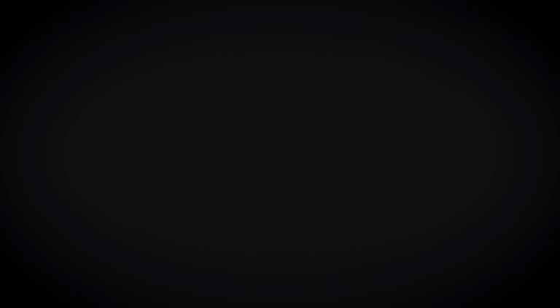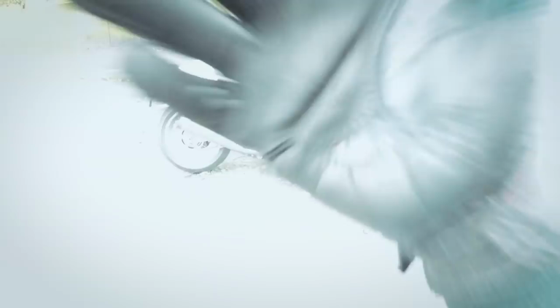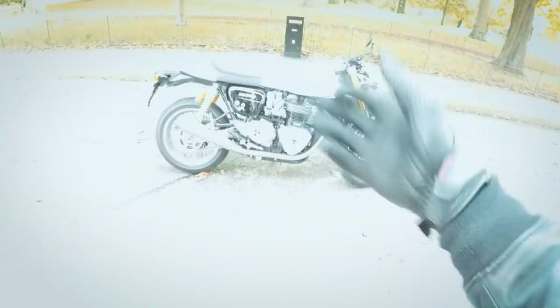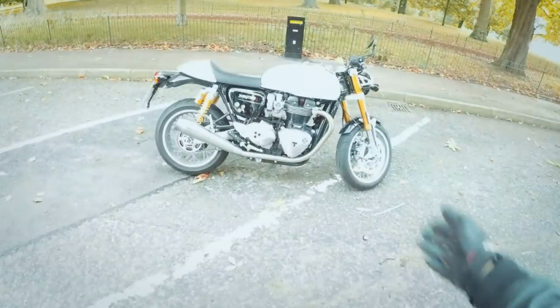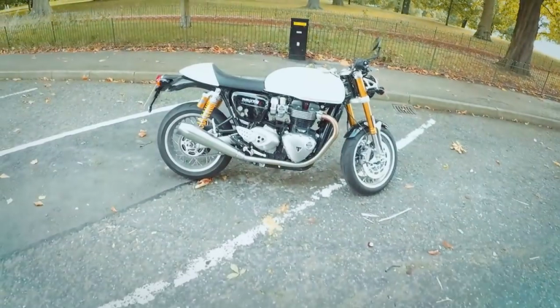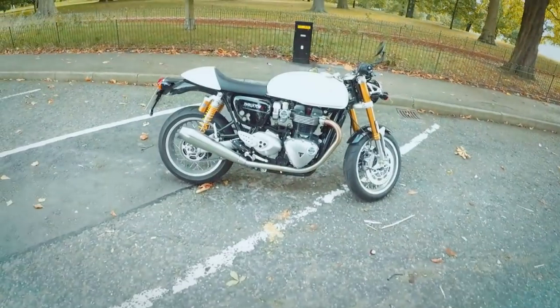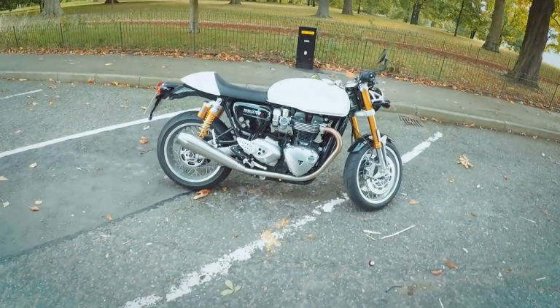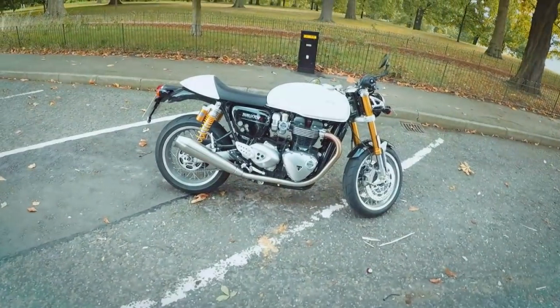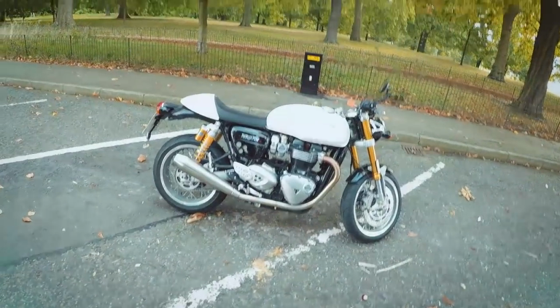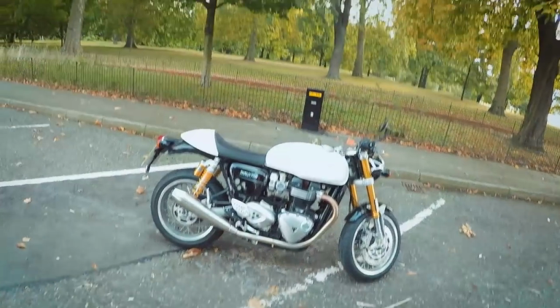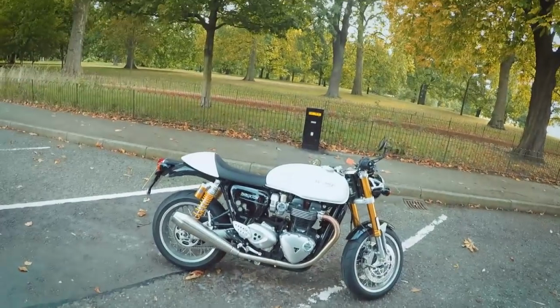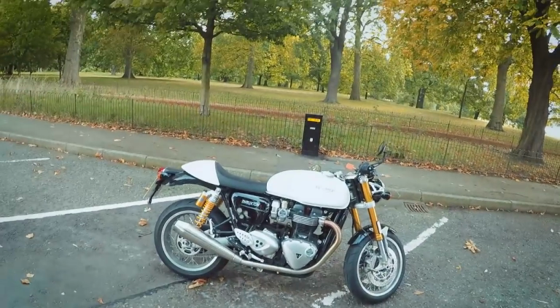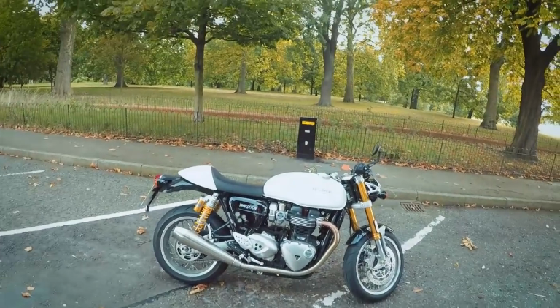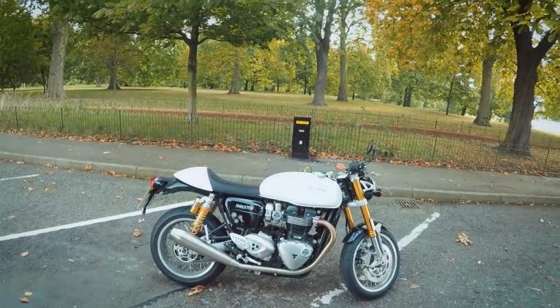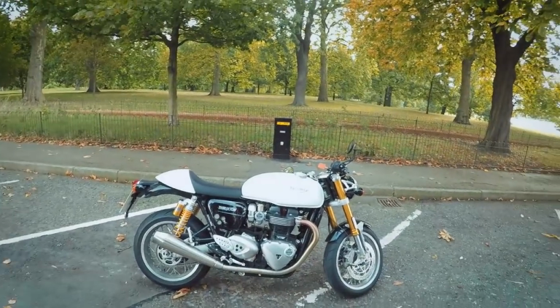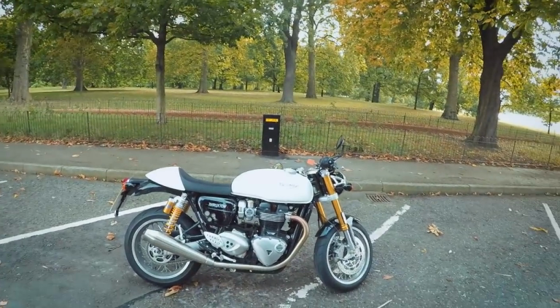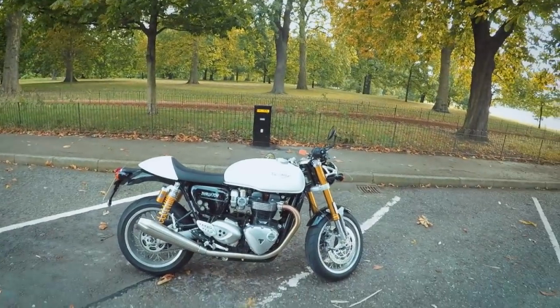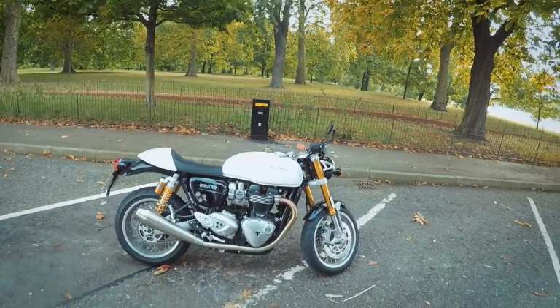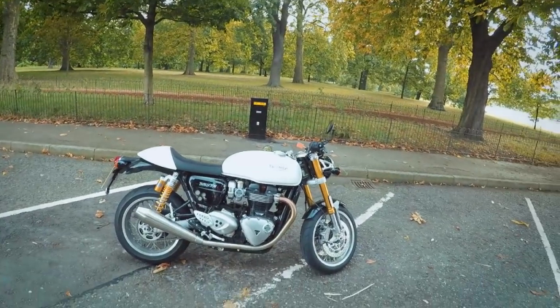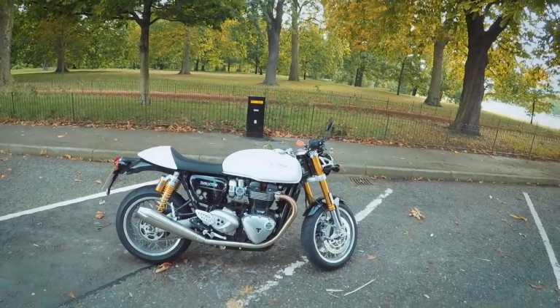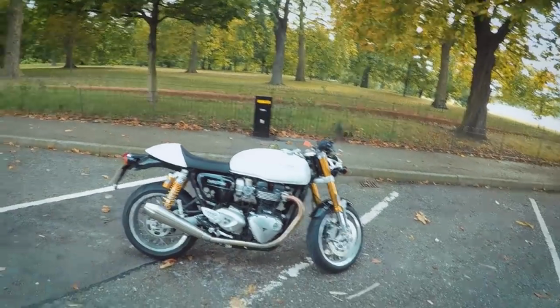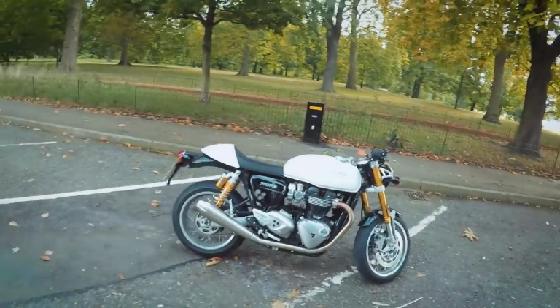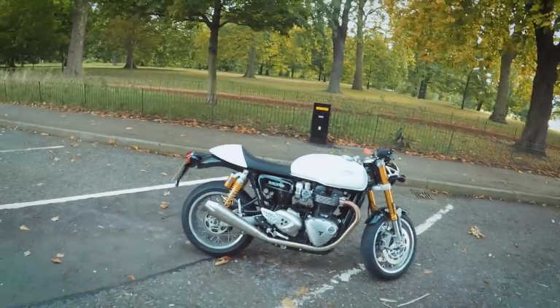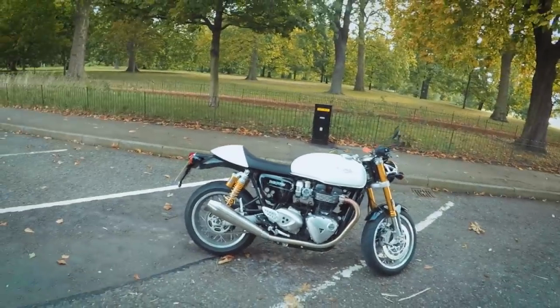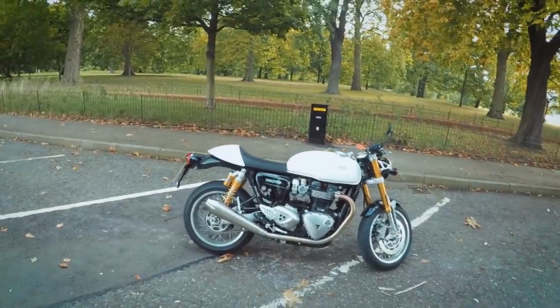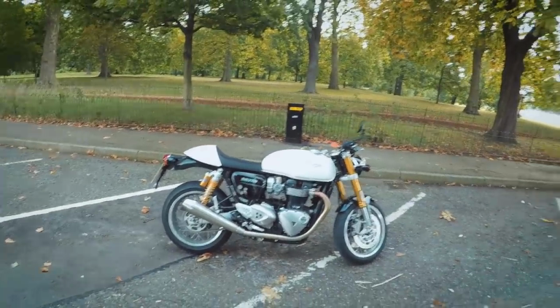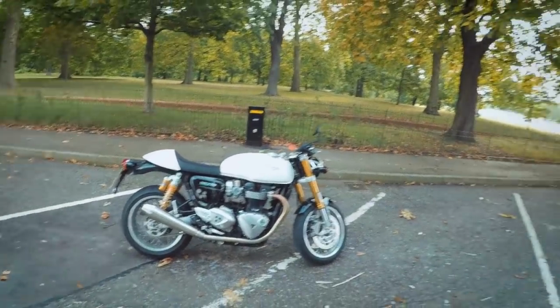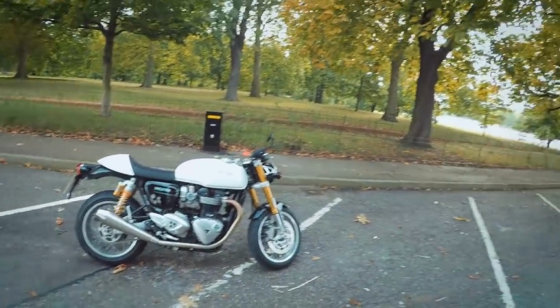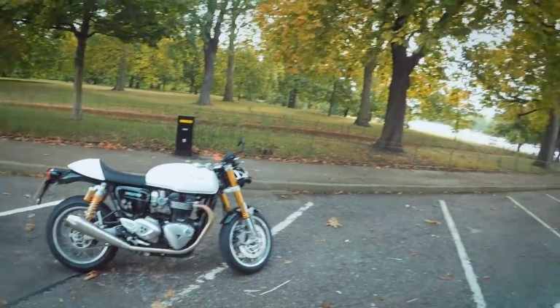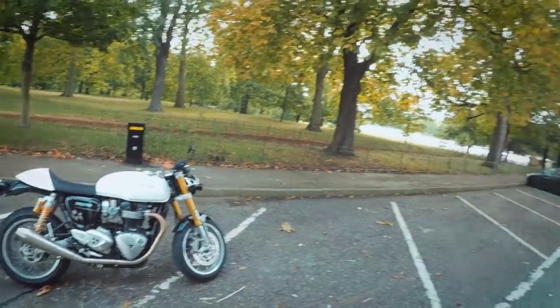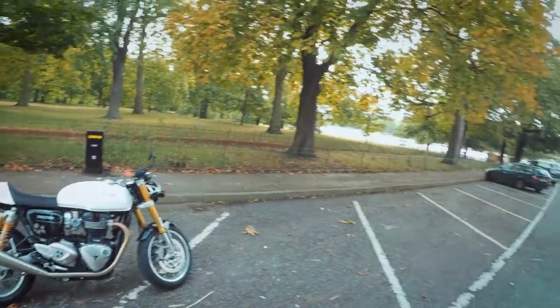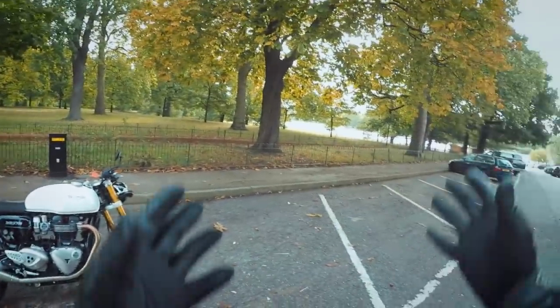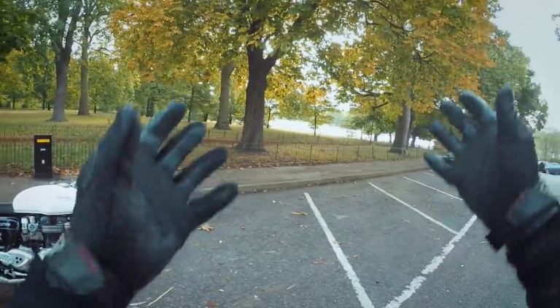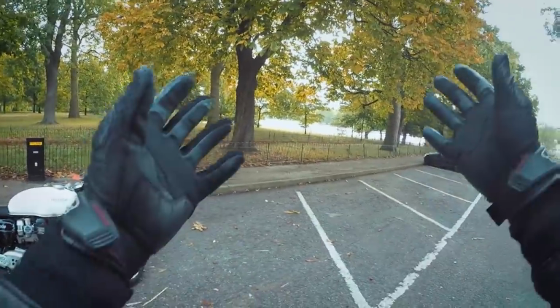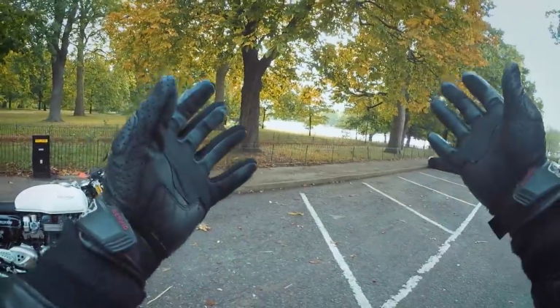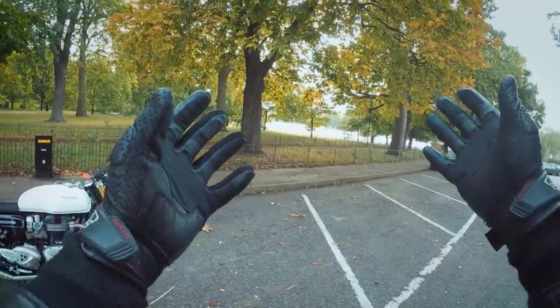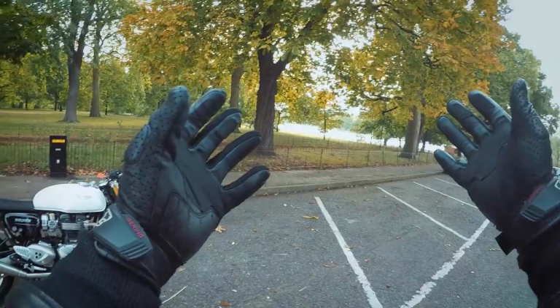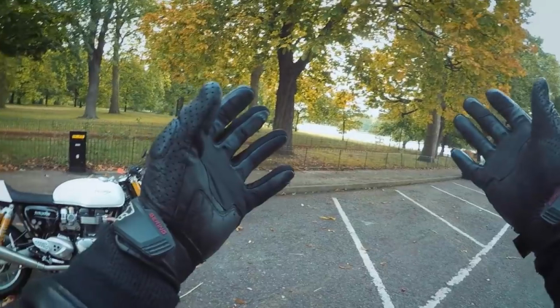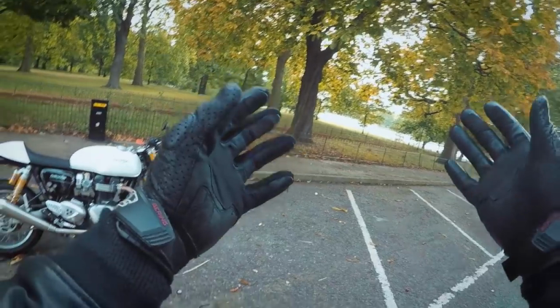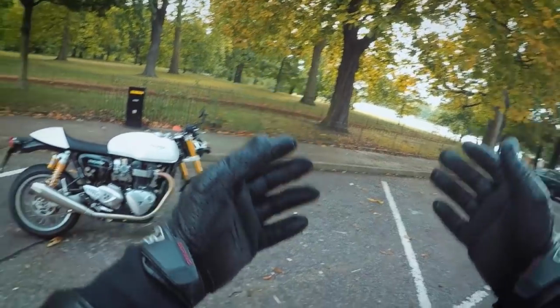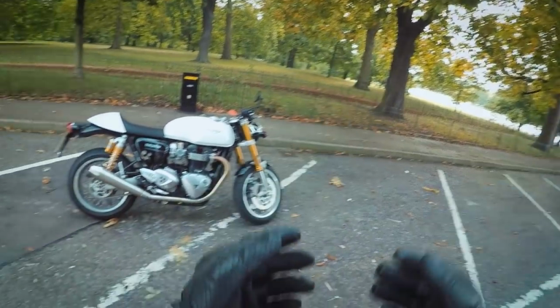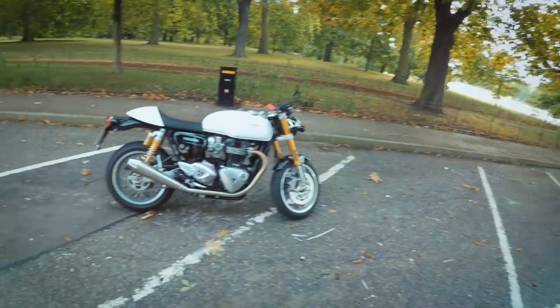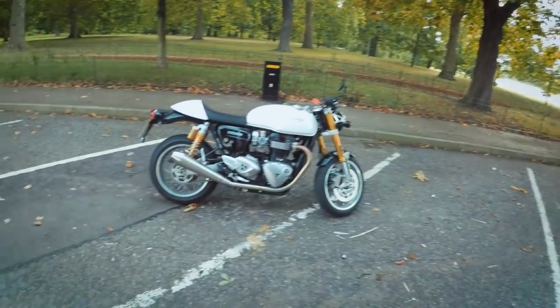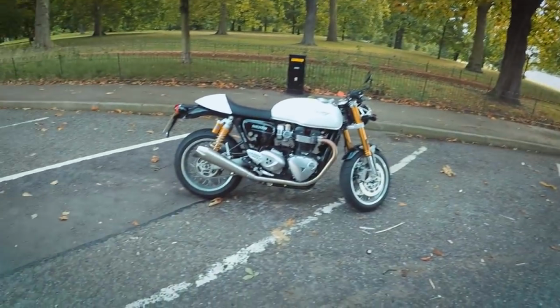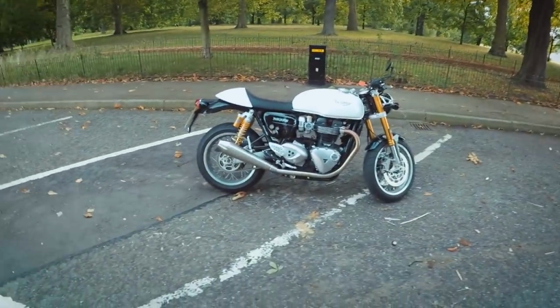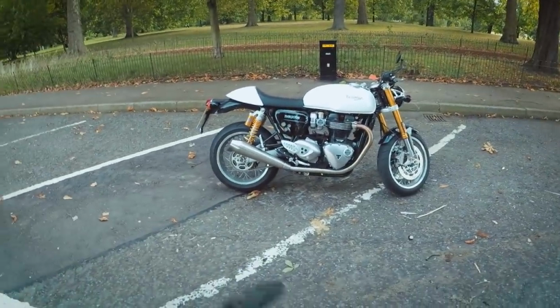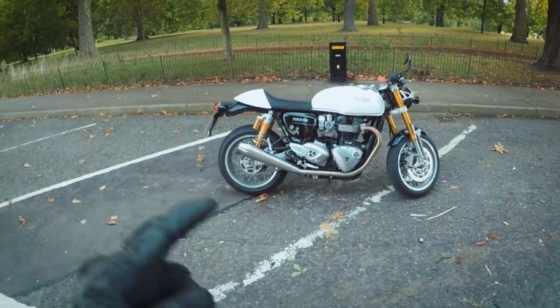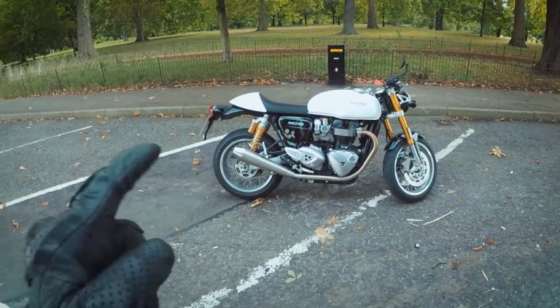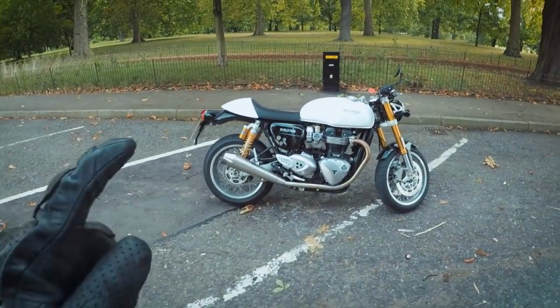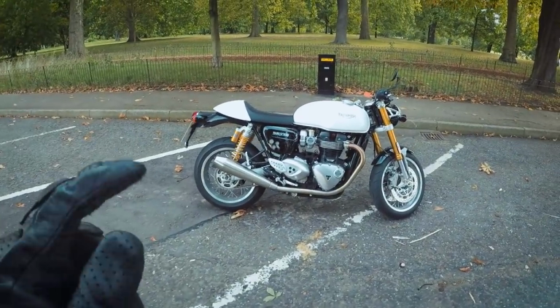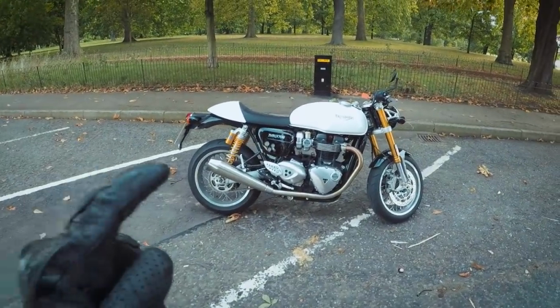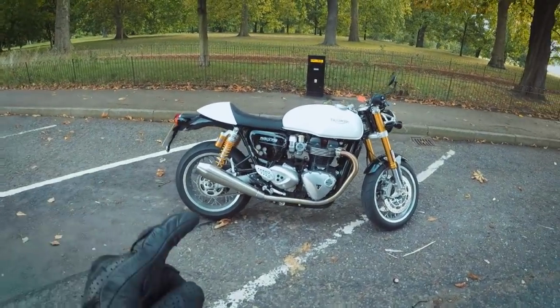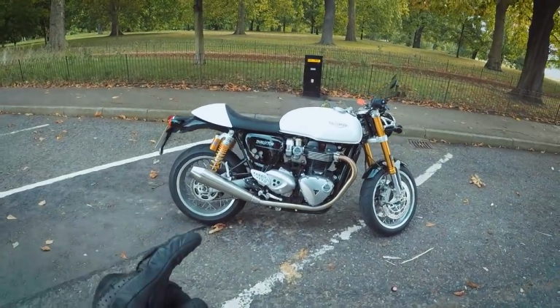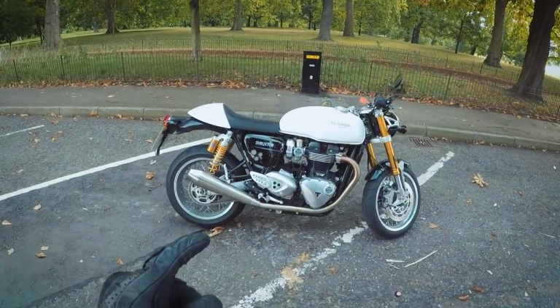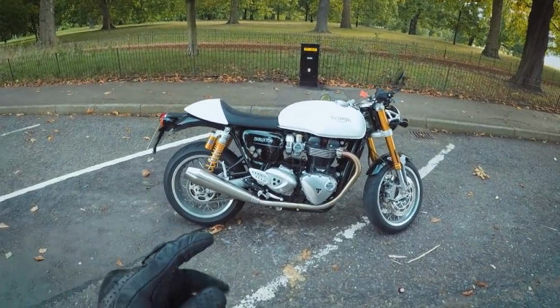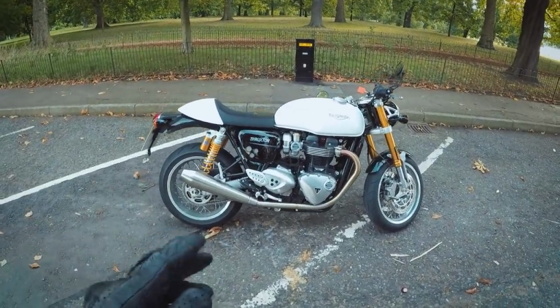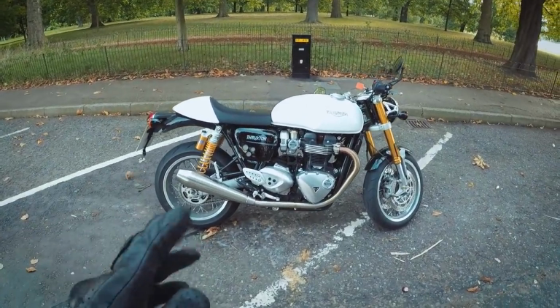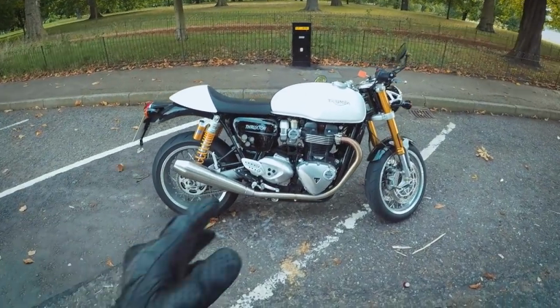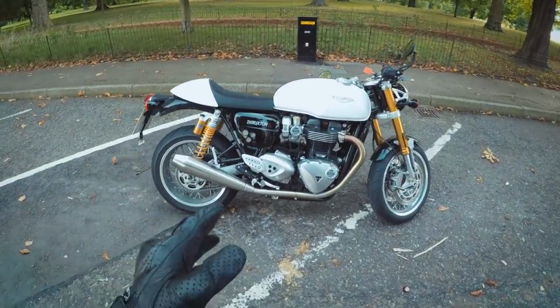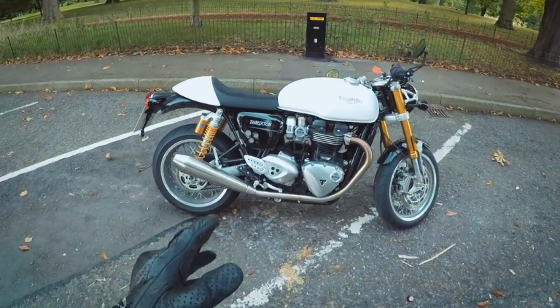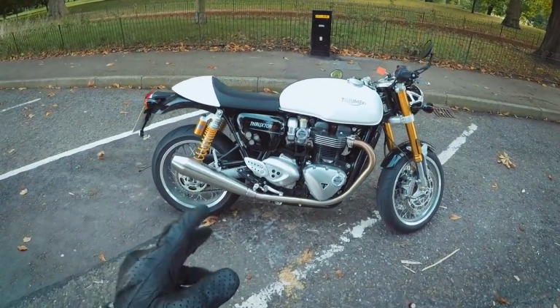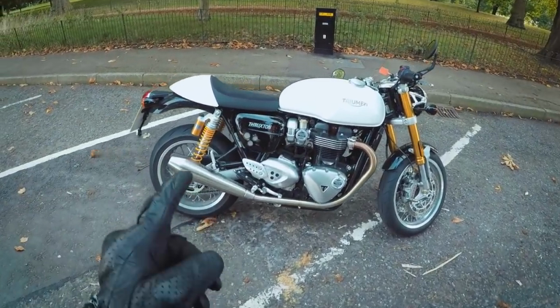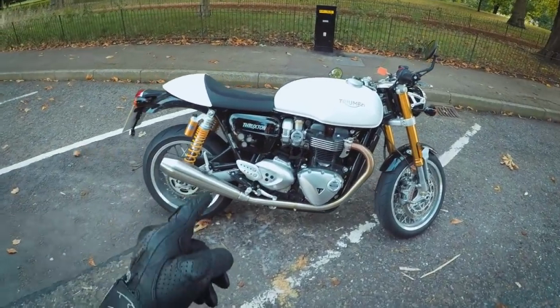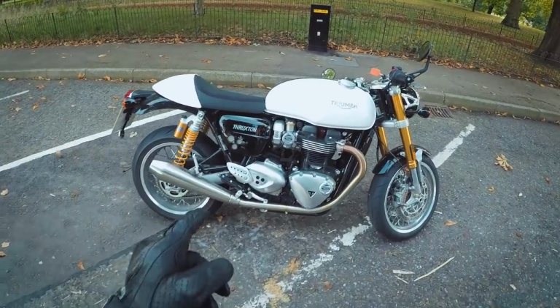All right, what's up guys, Motorbob here. Another beautiful day in London, and today I'm test riding the Triumph Thruxton R.